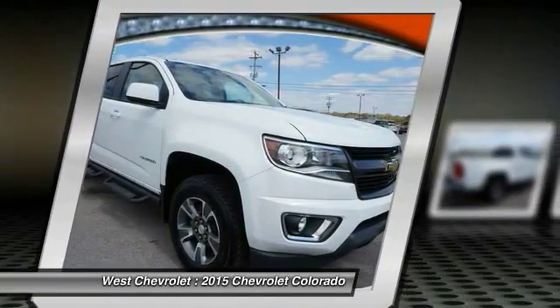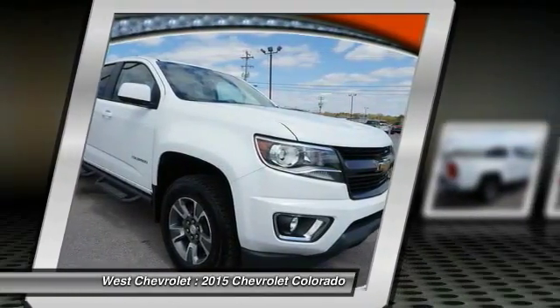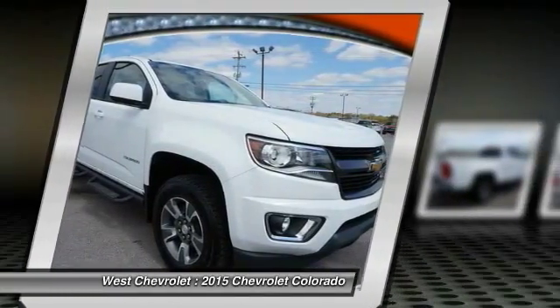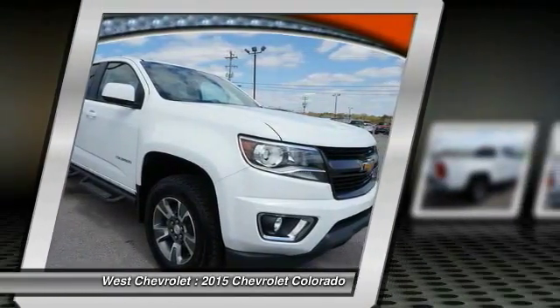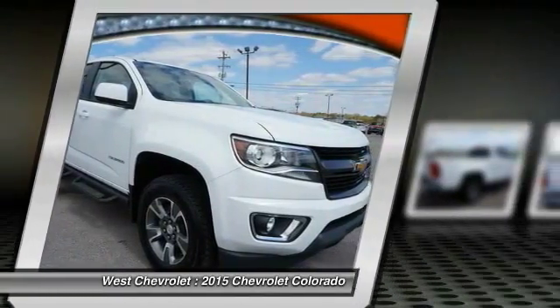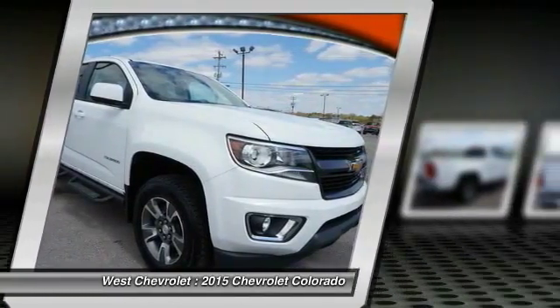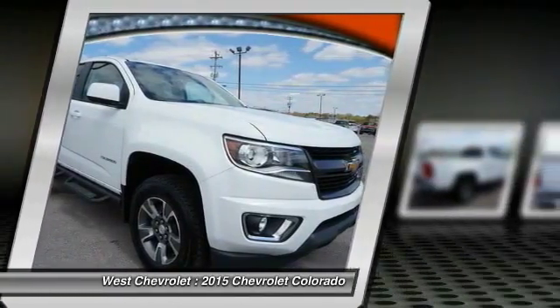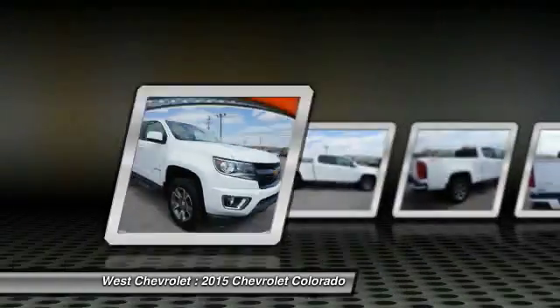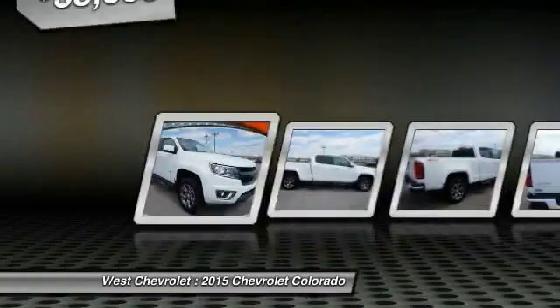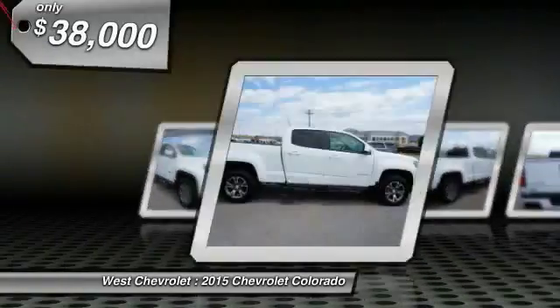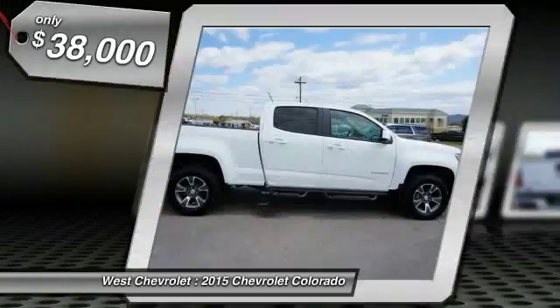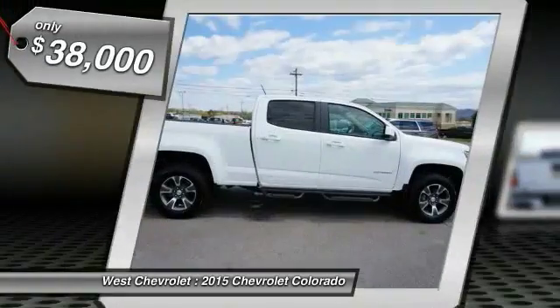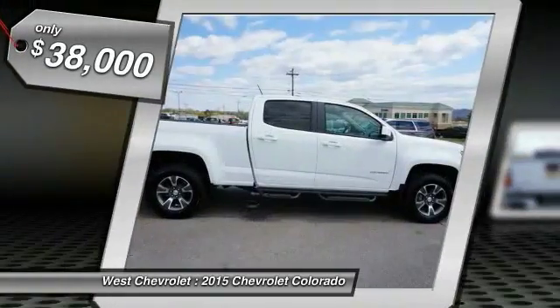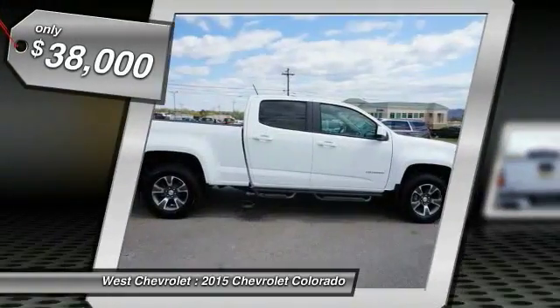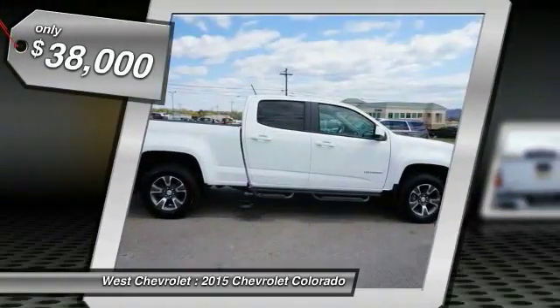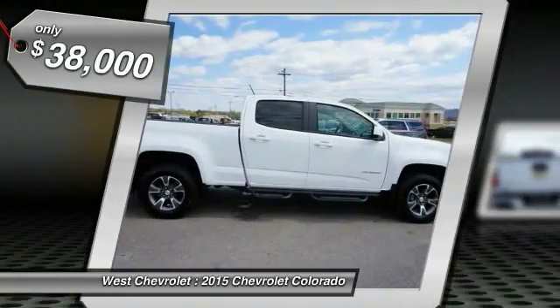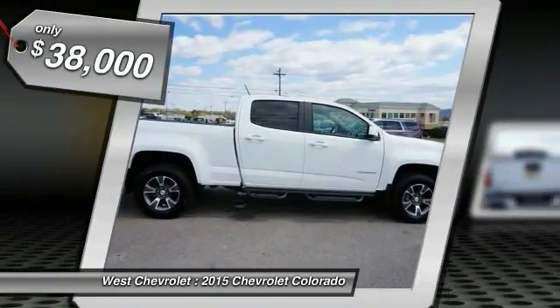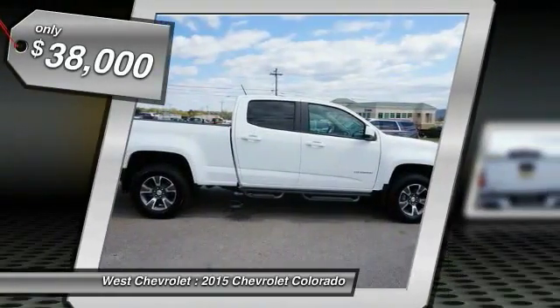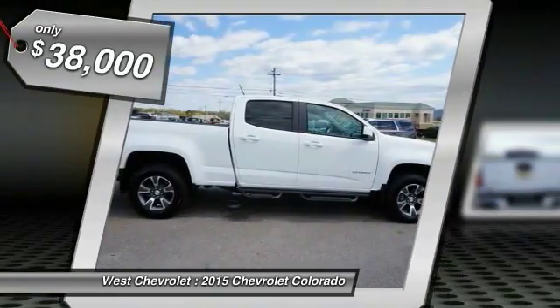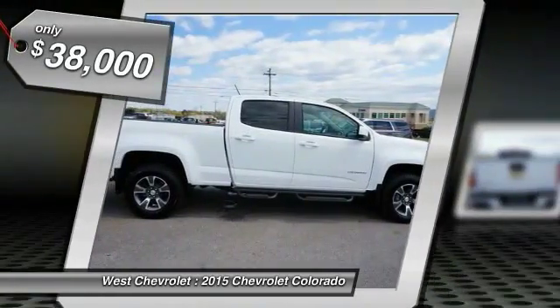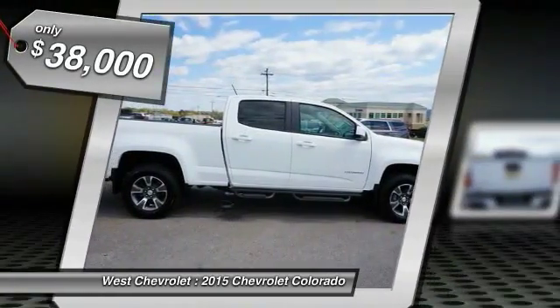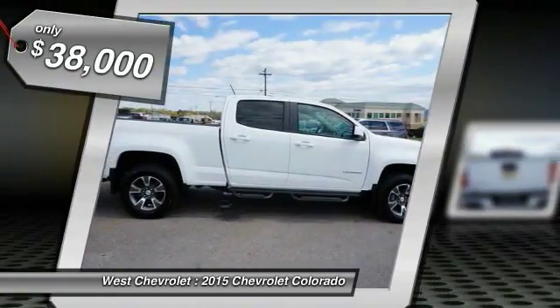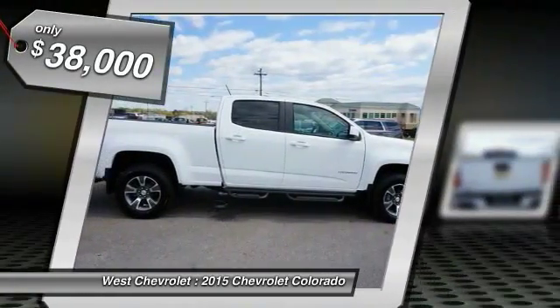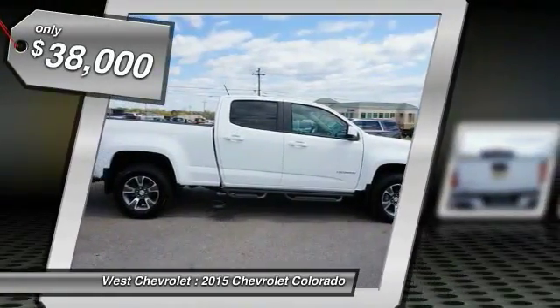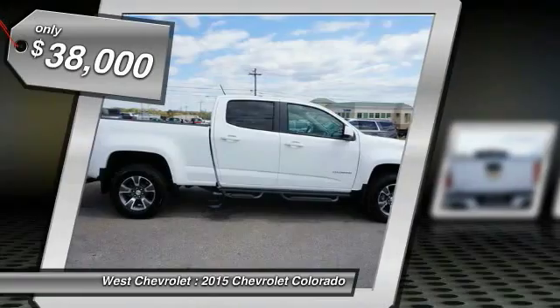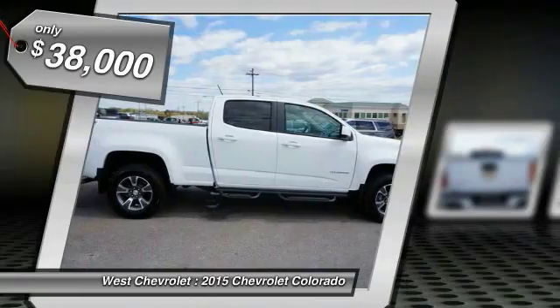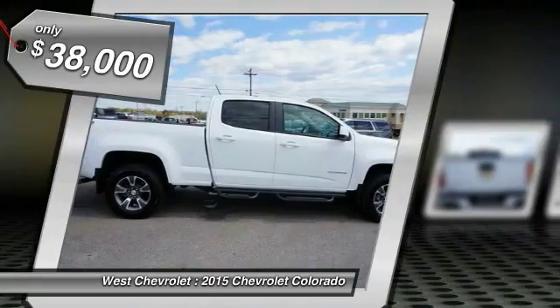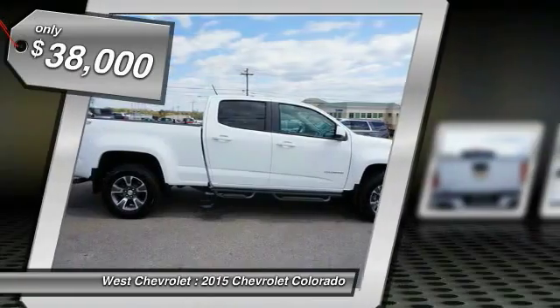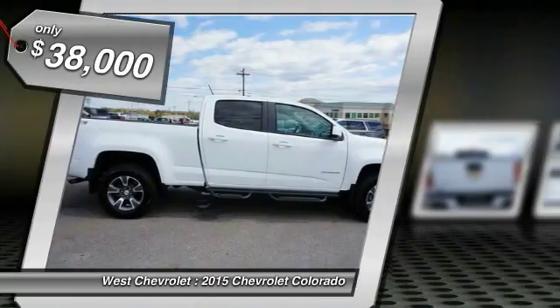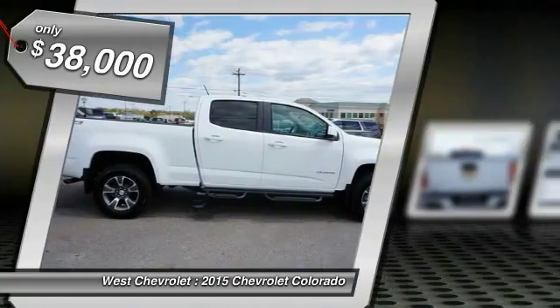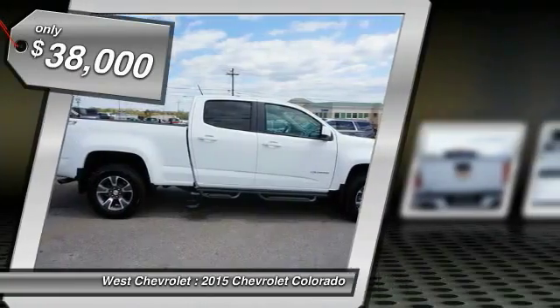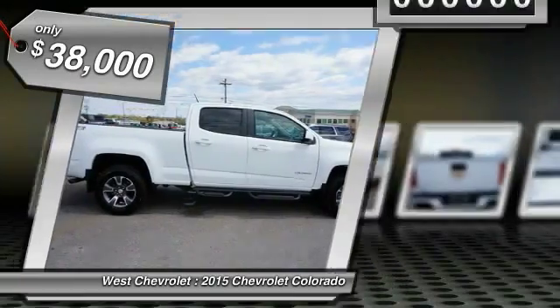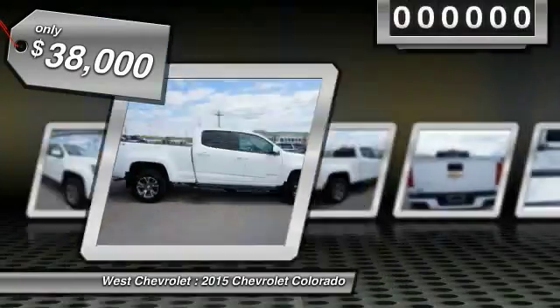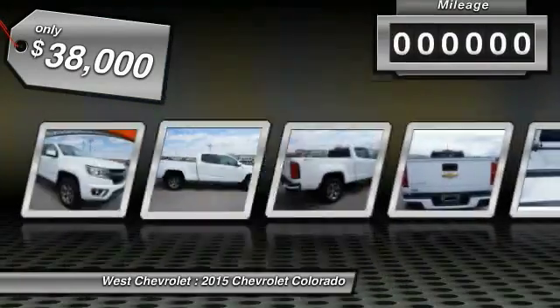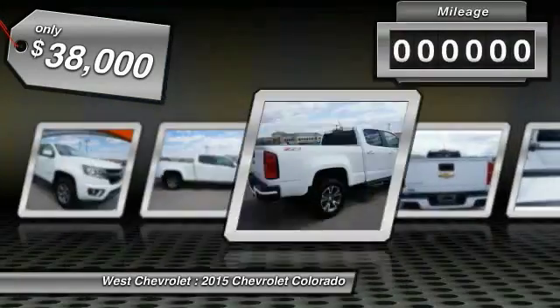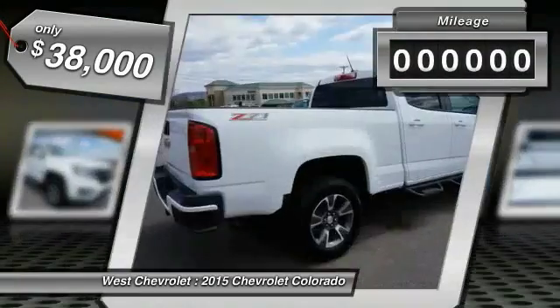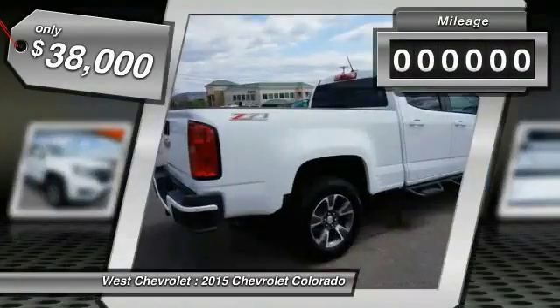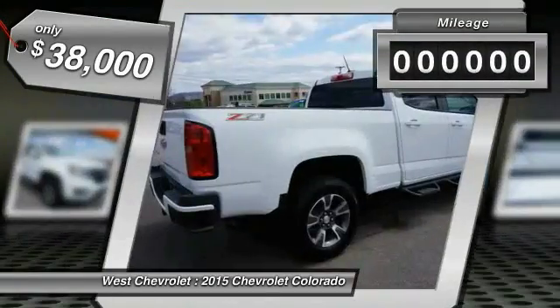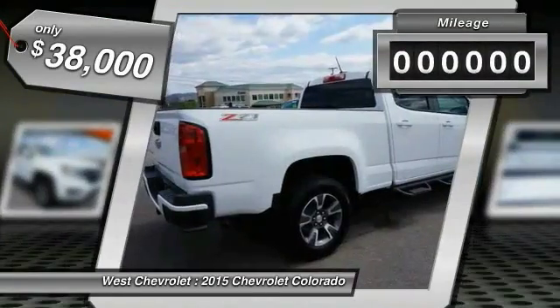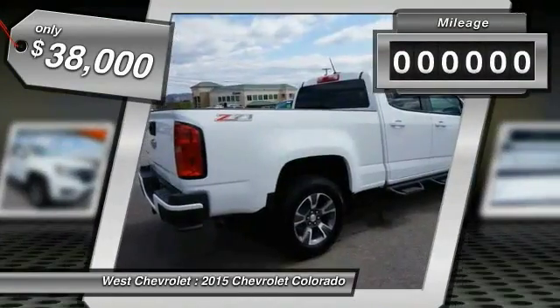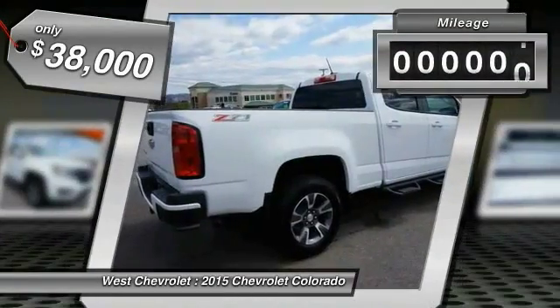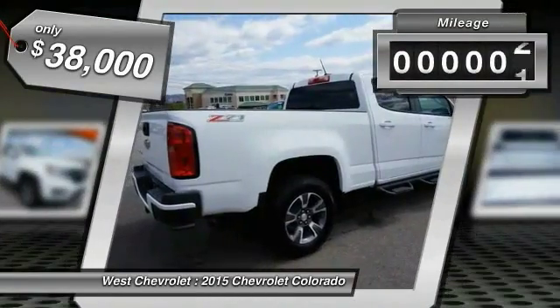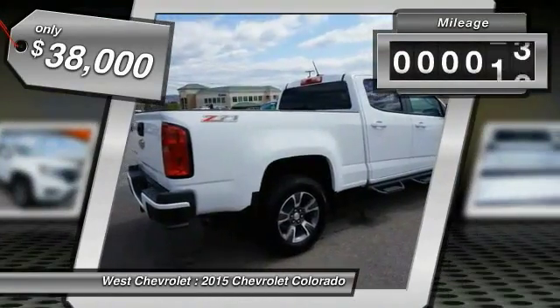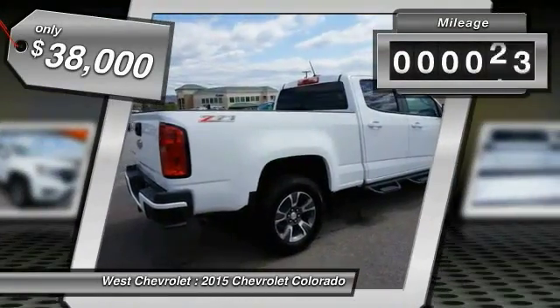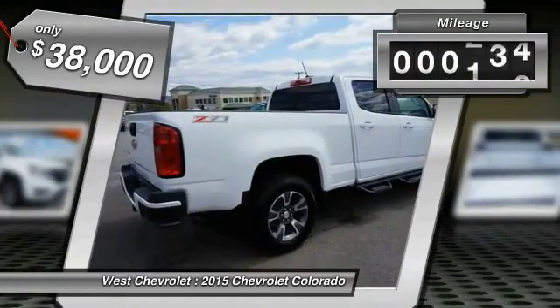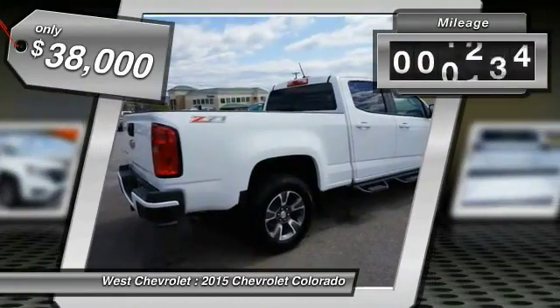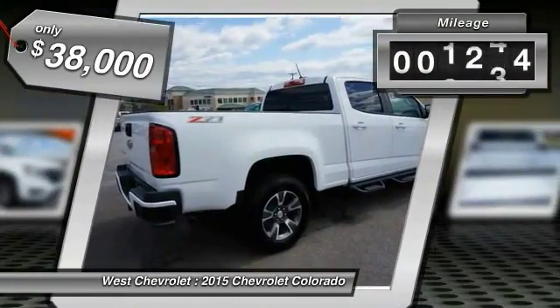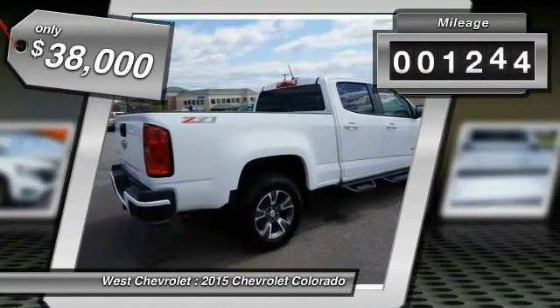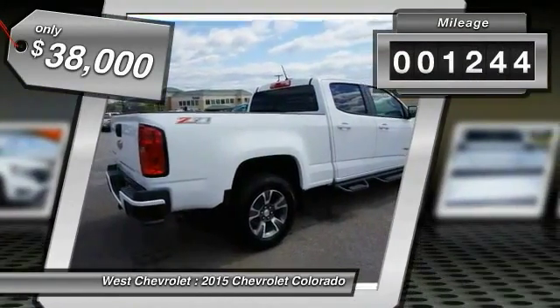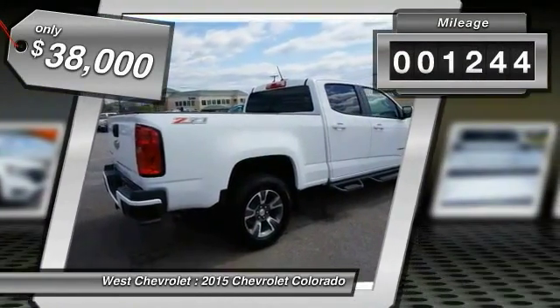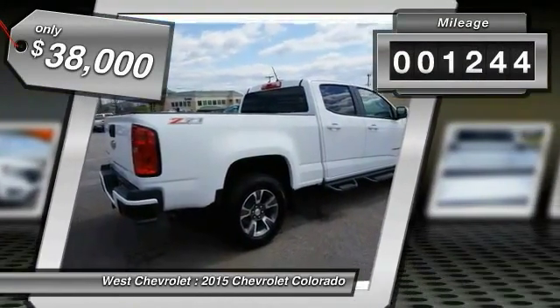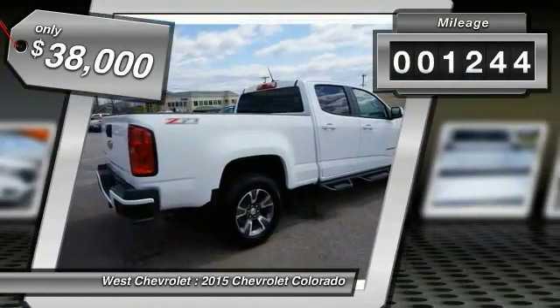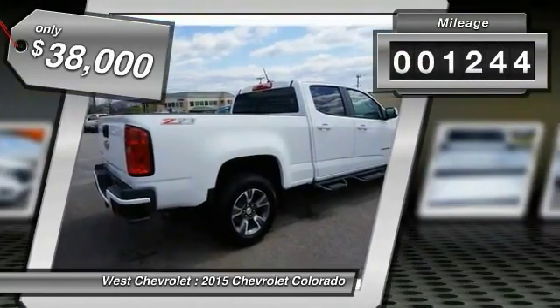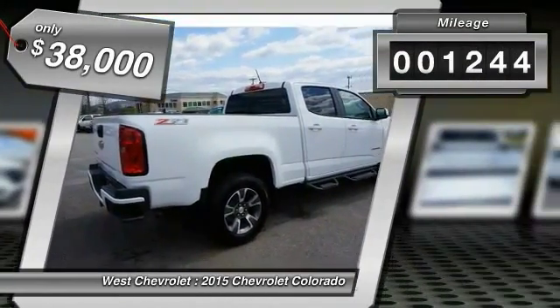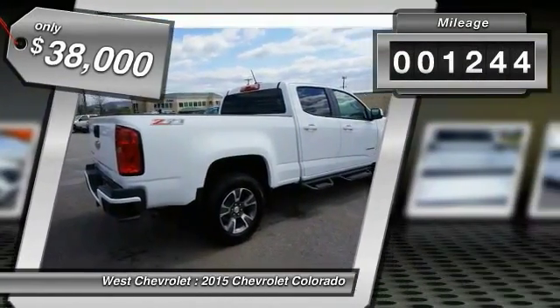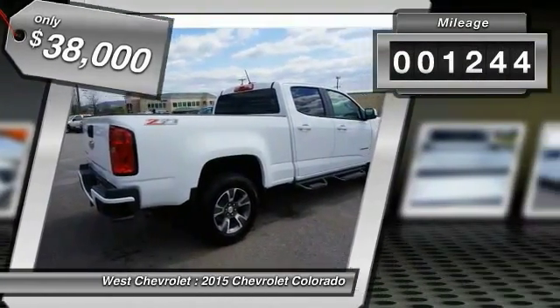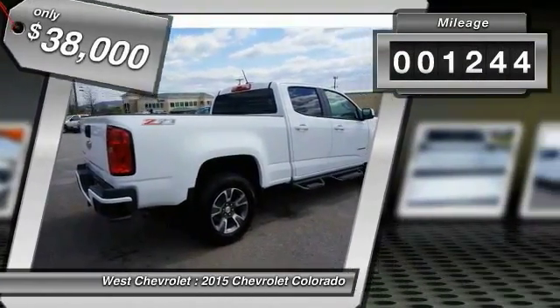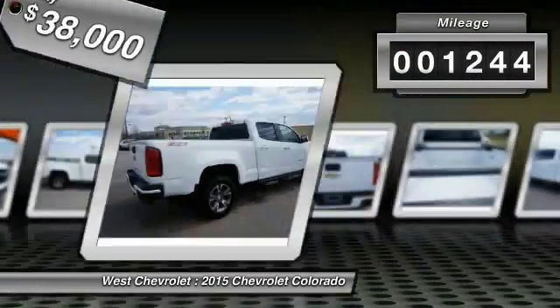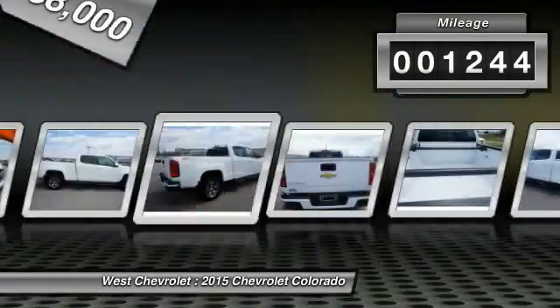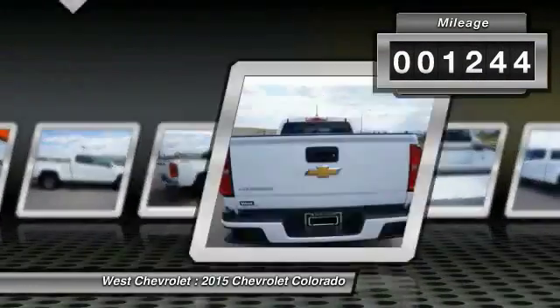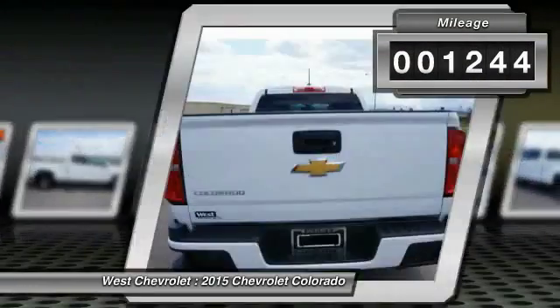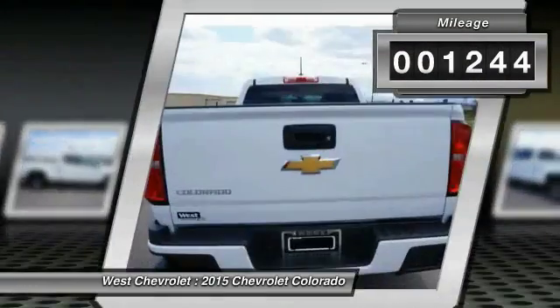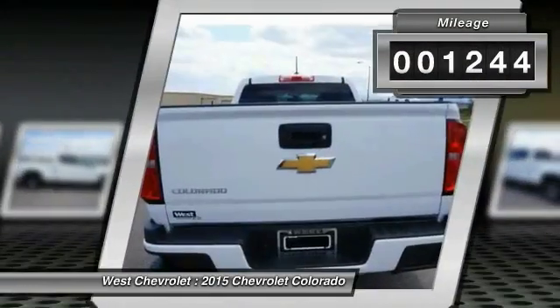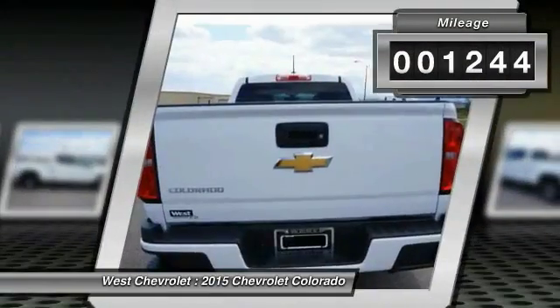Colorado is it, and is priced below $40,000. This vehicle has less than 2,000 miles.